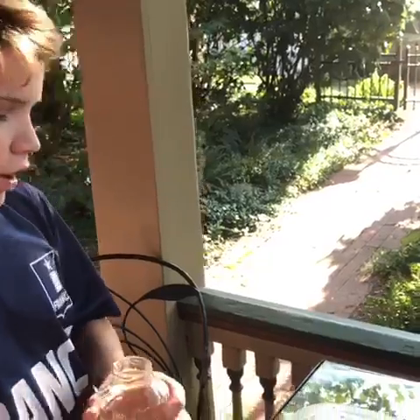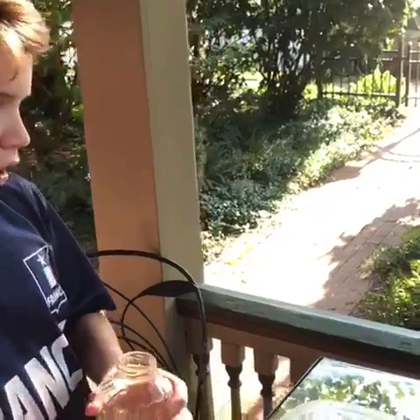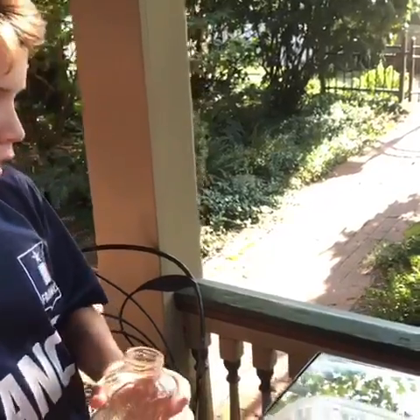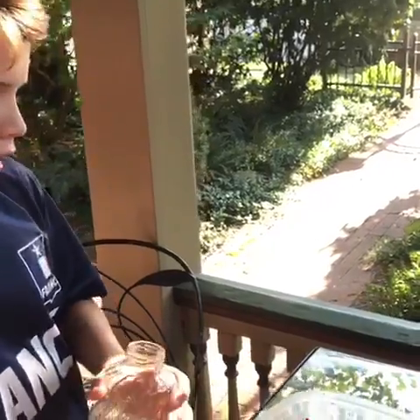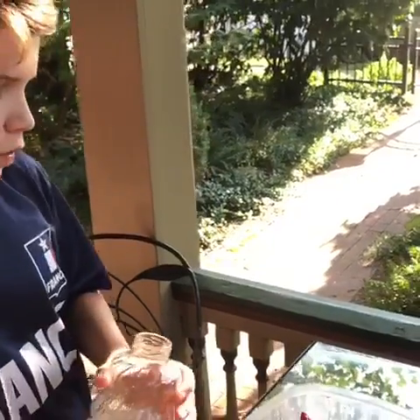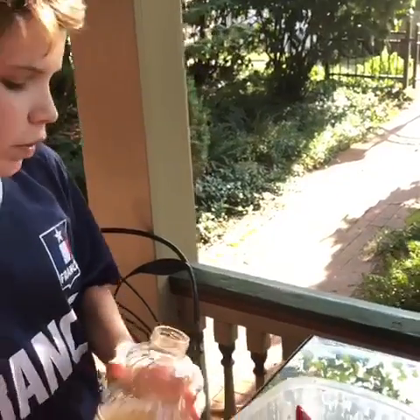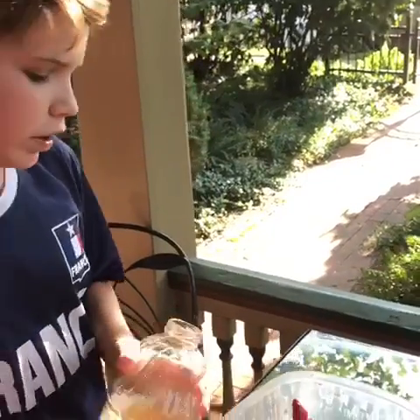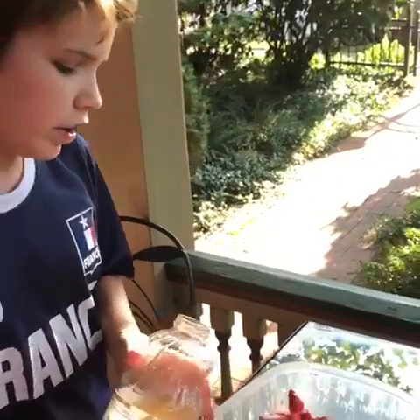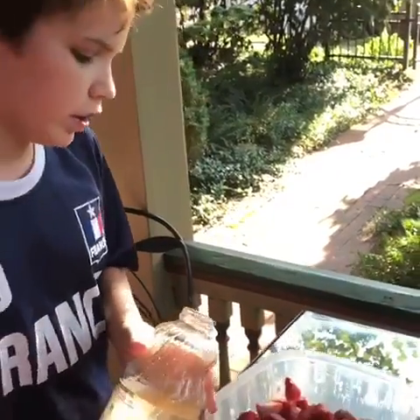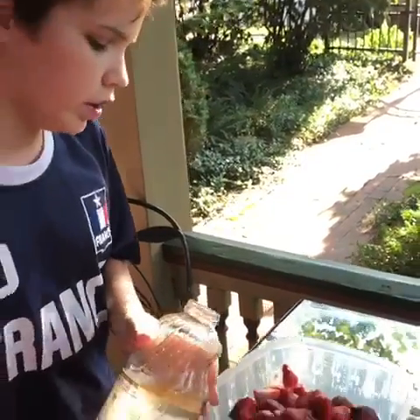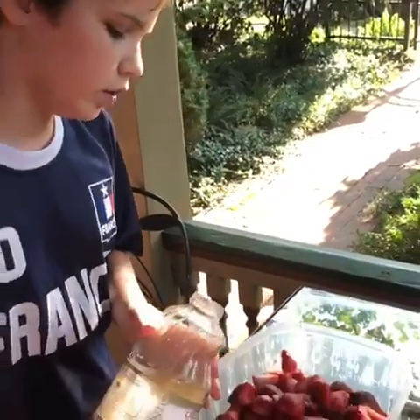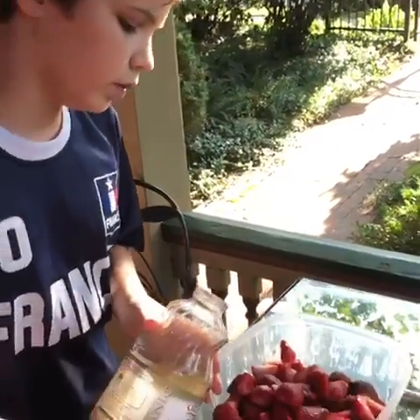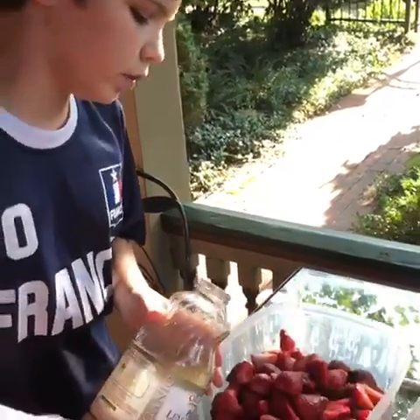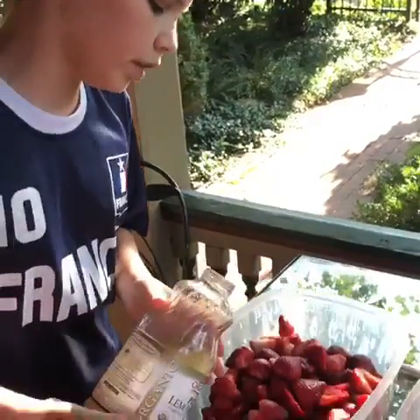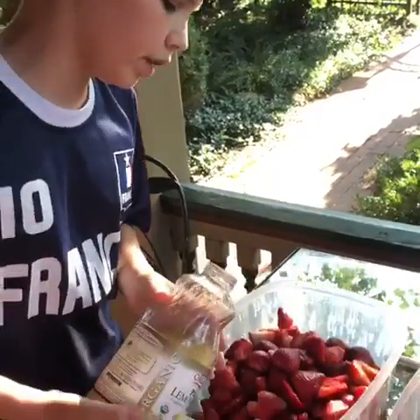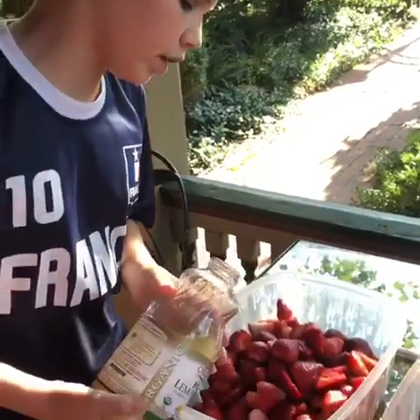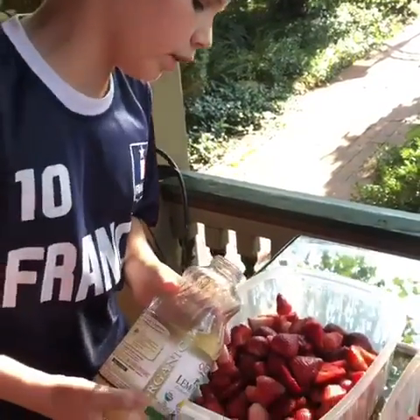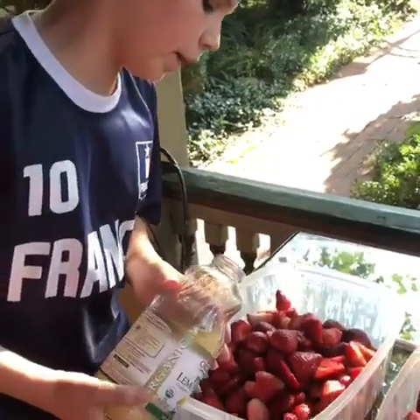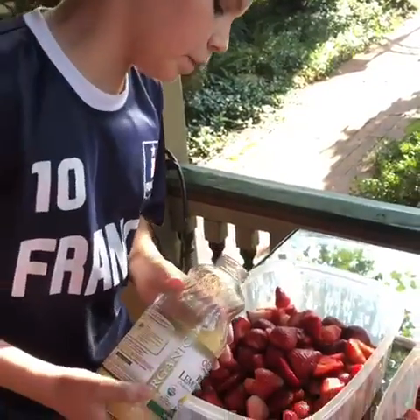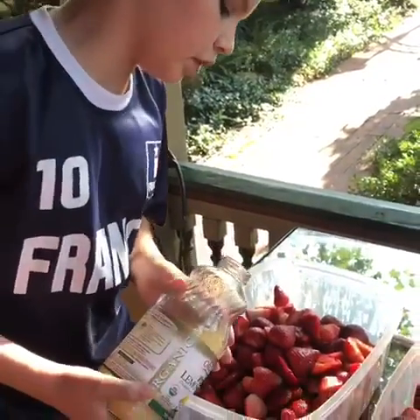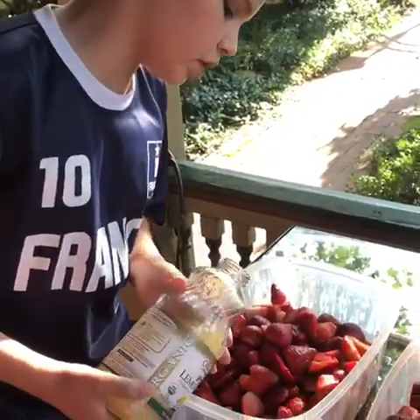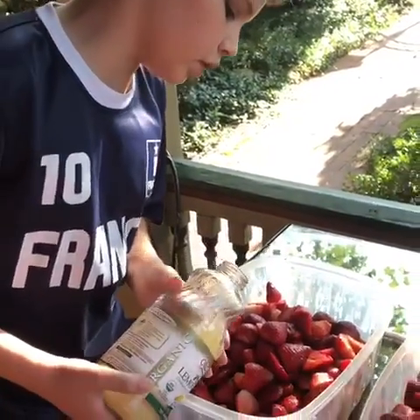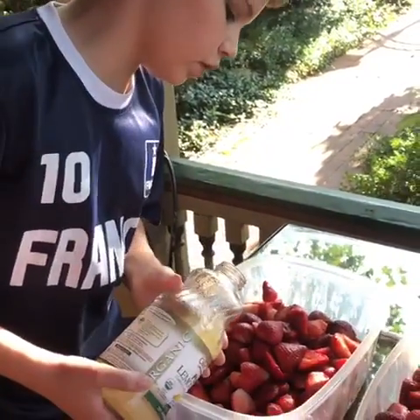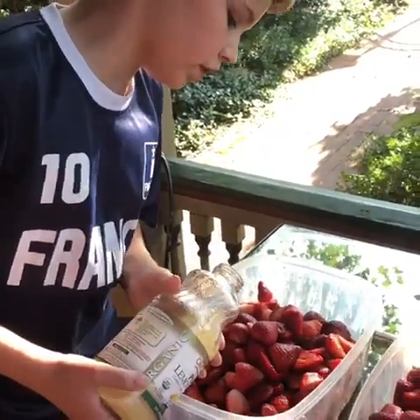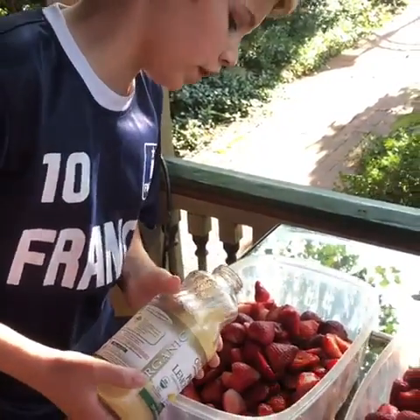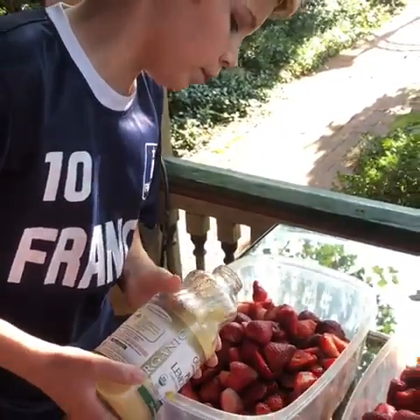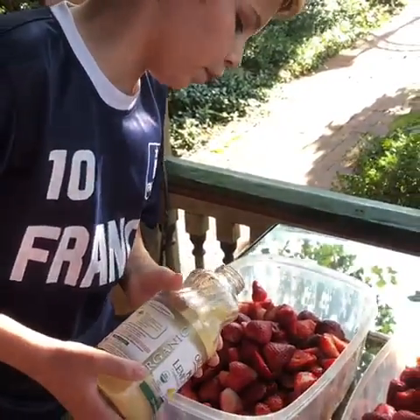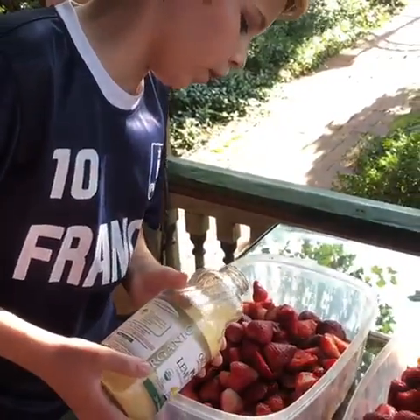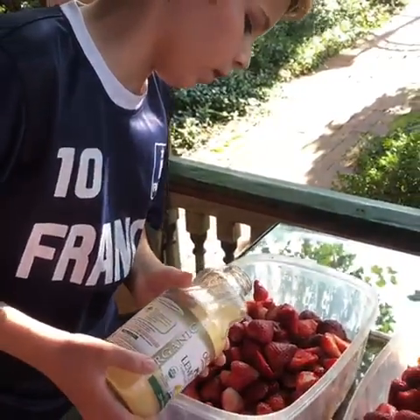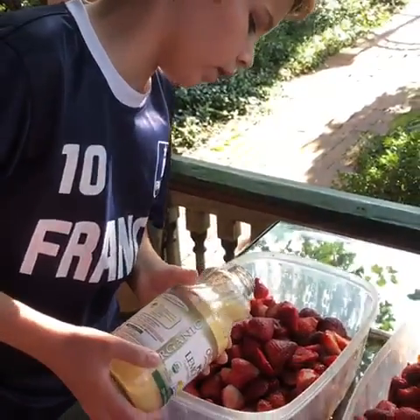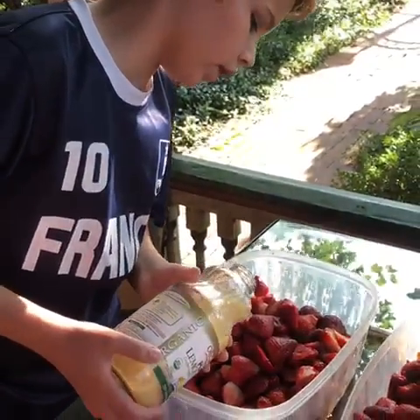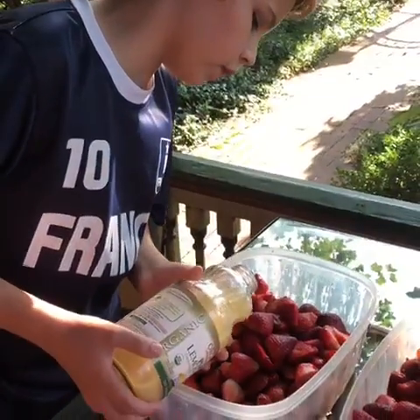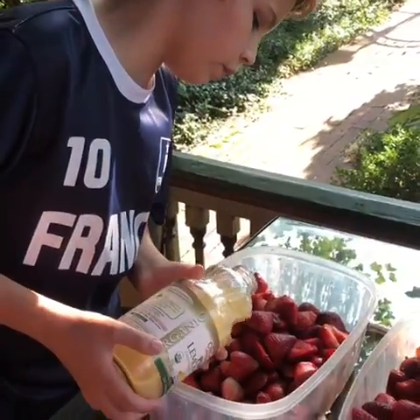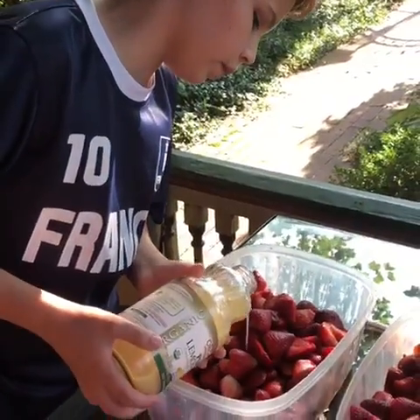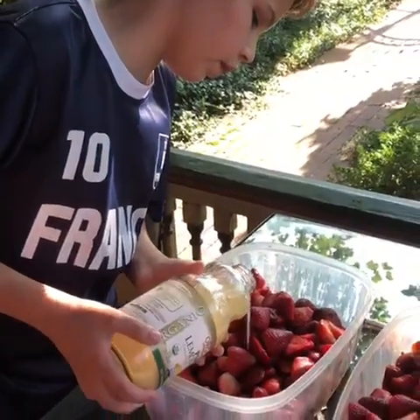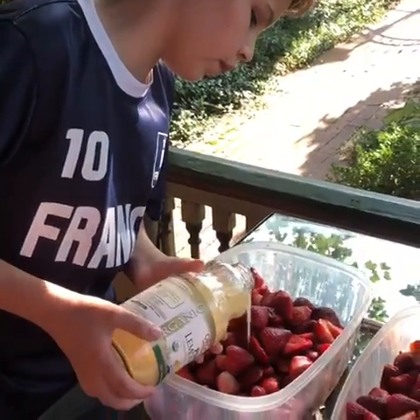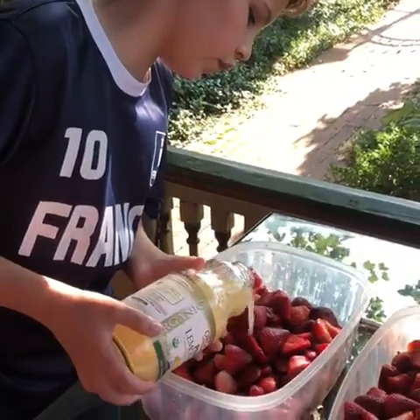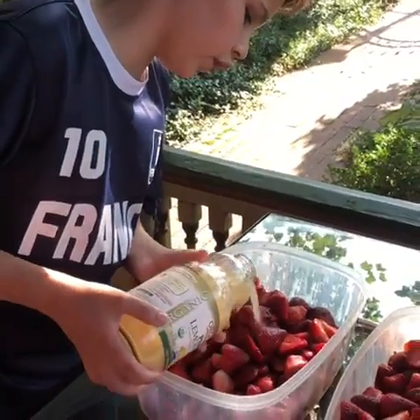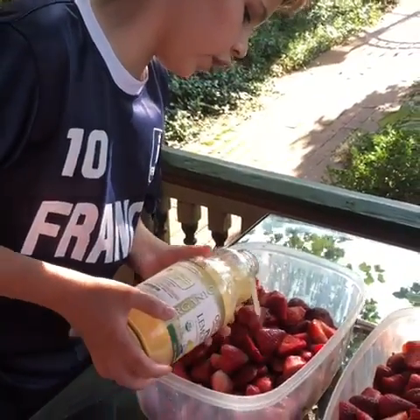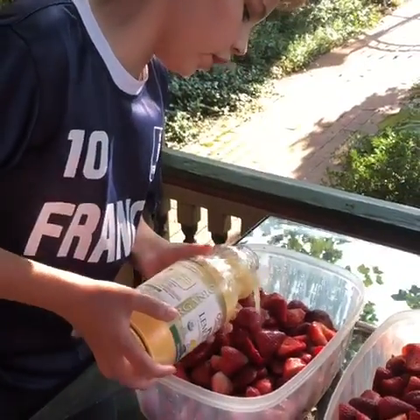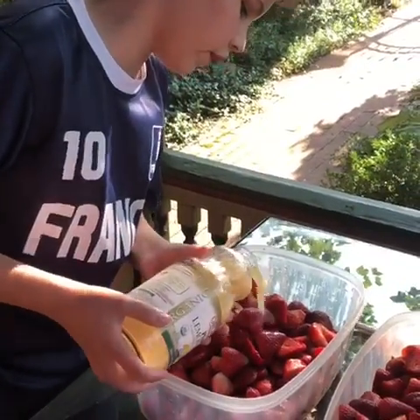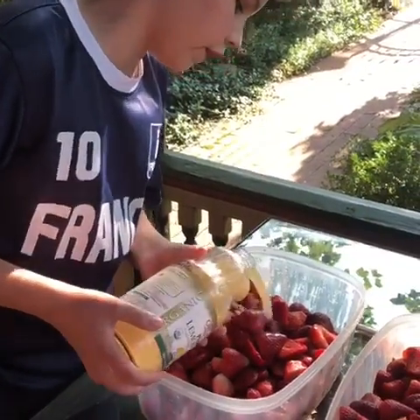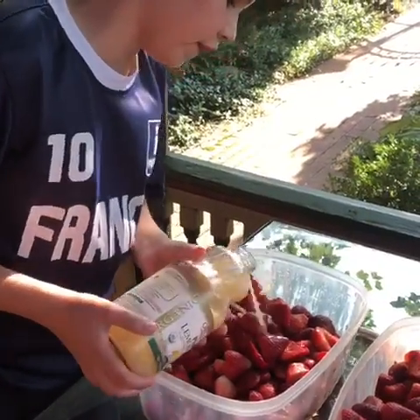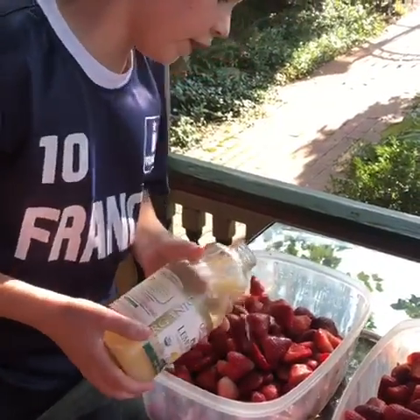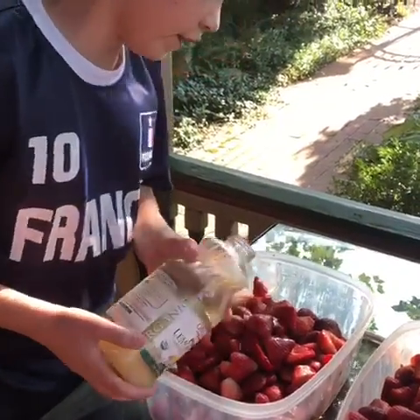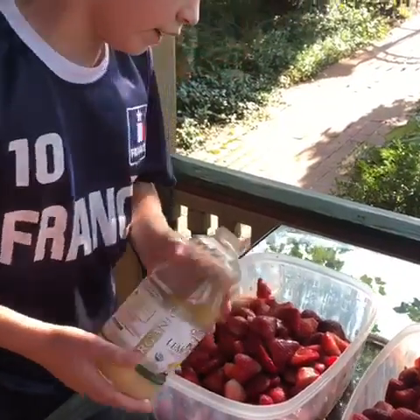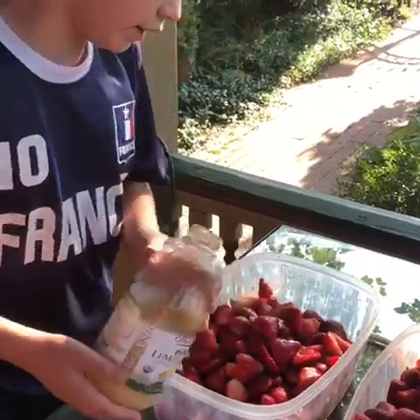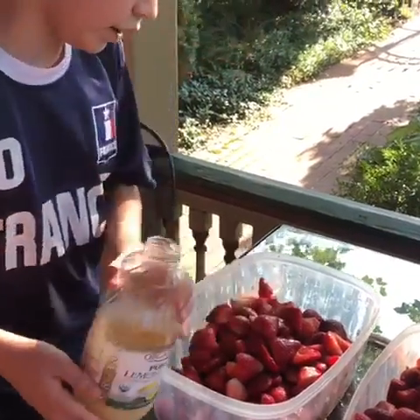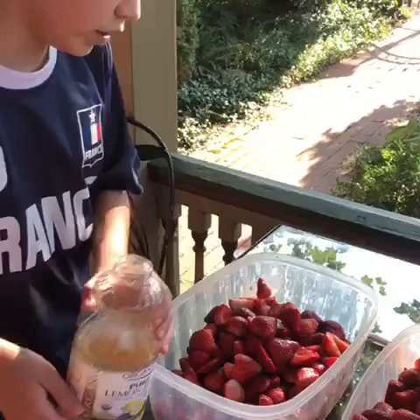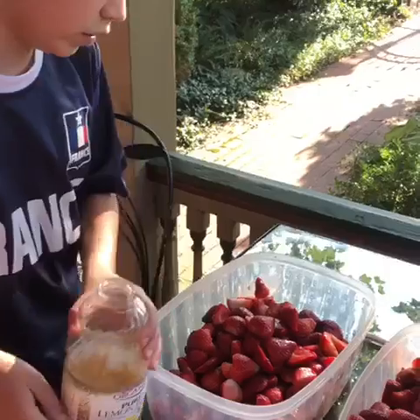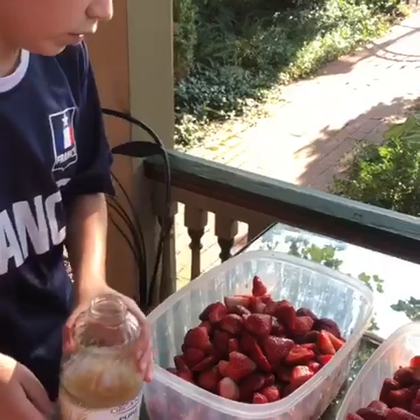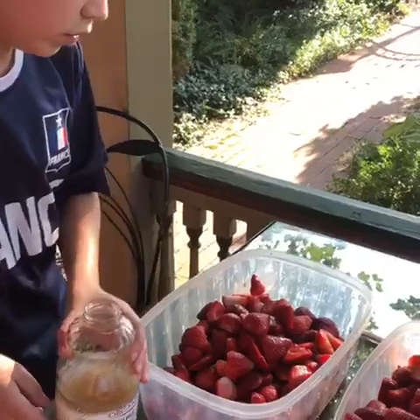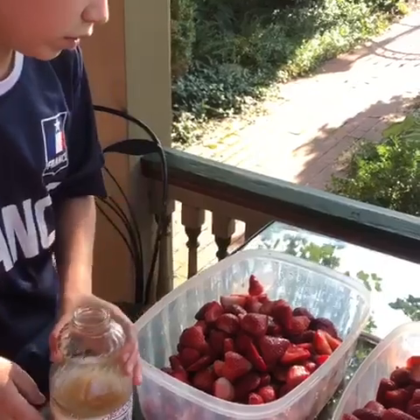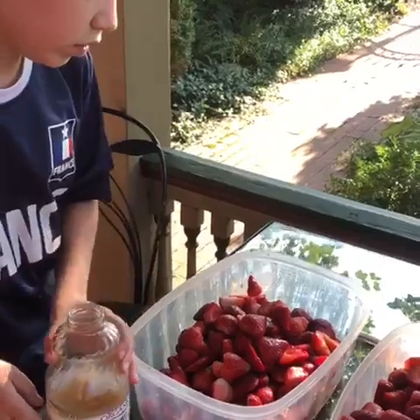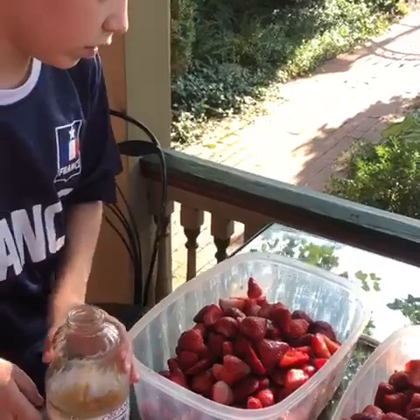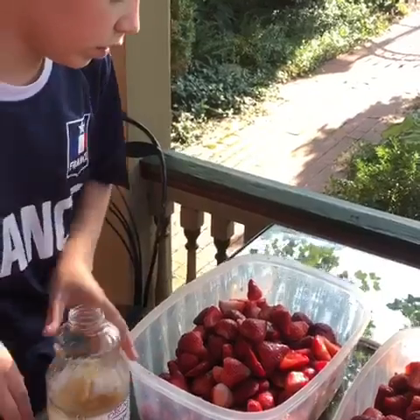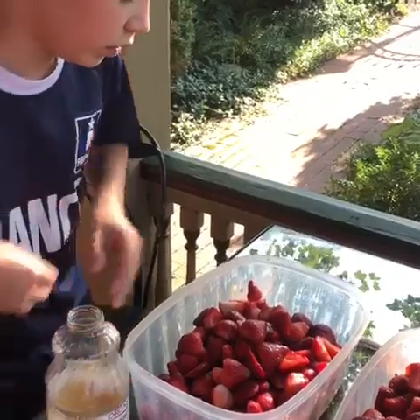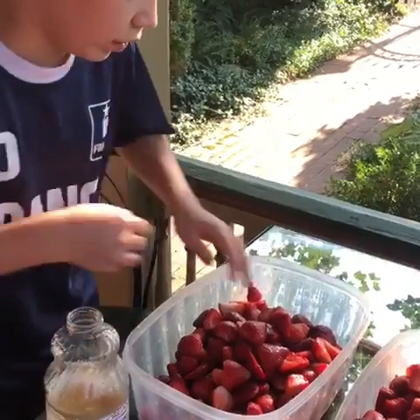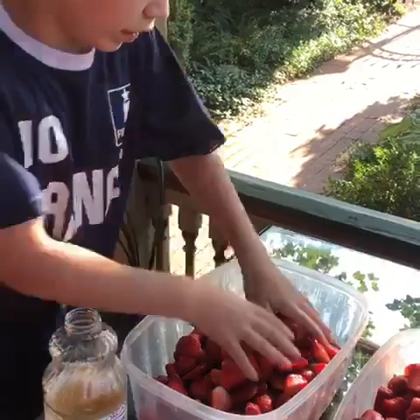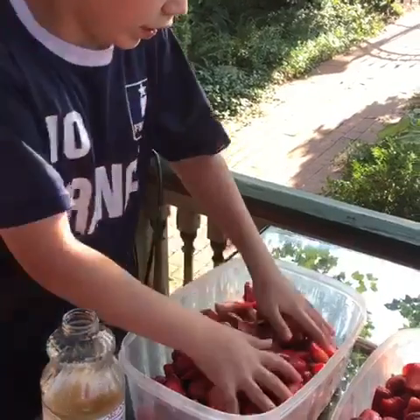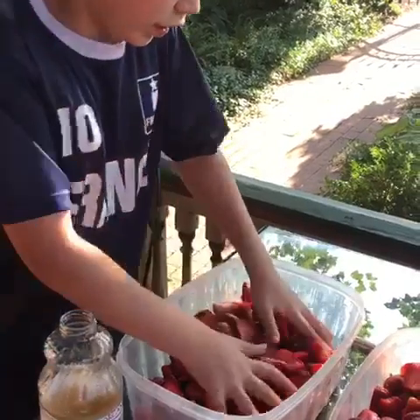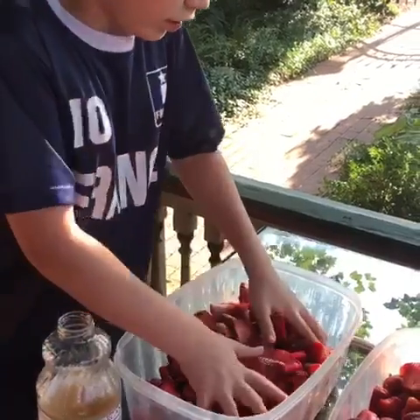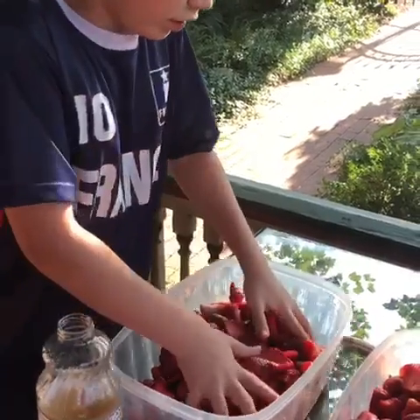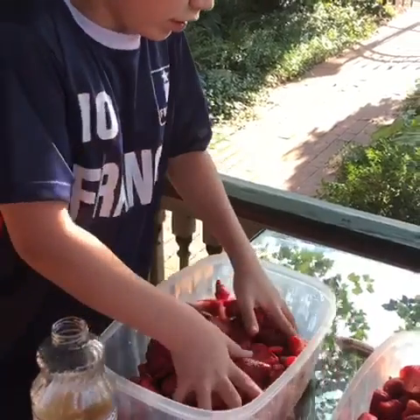Now we're going to use the lemon juice and pour a little bit over, and then use your hands.